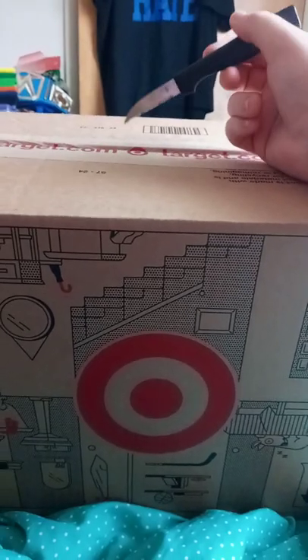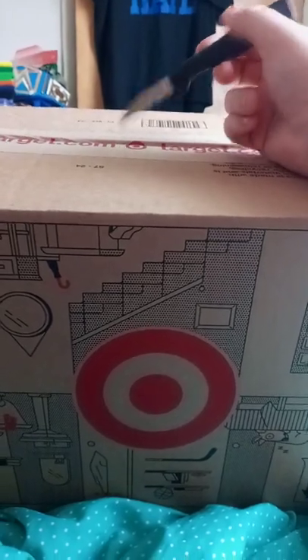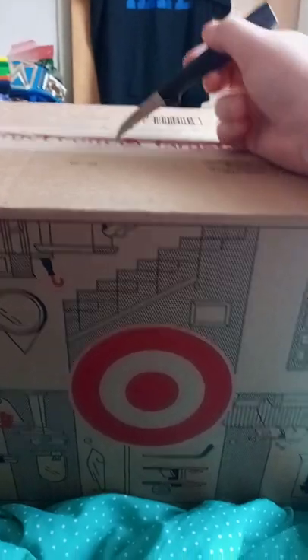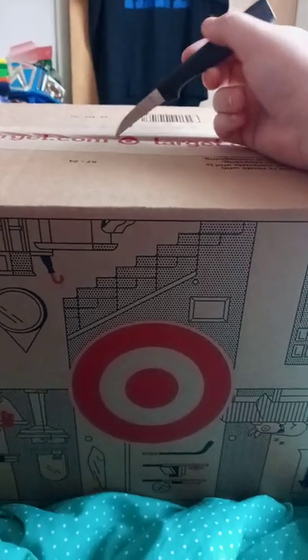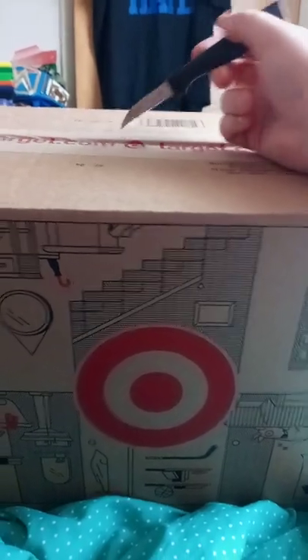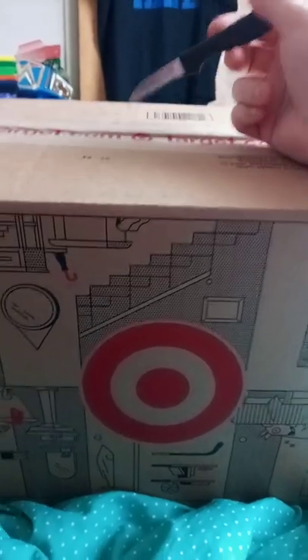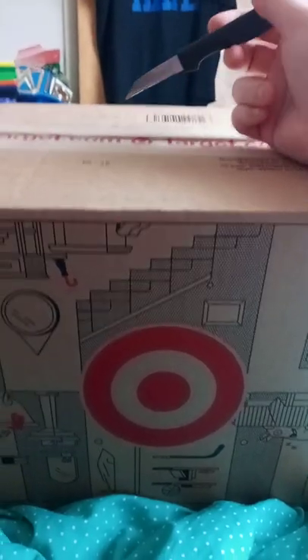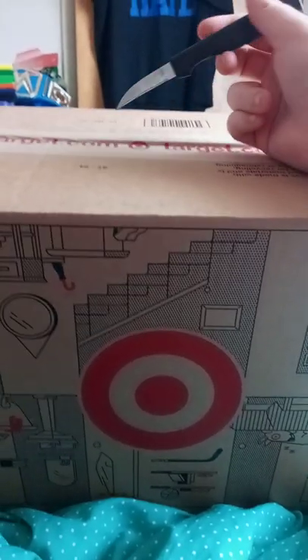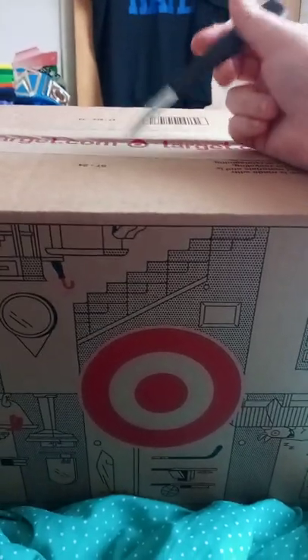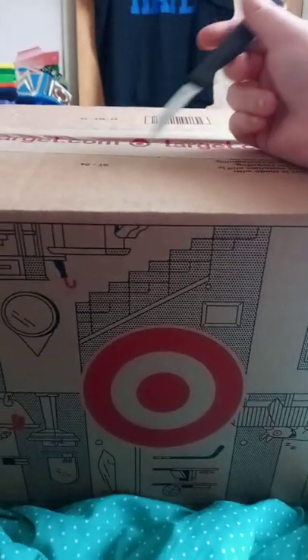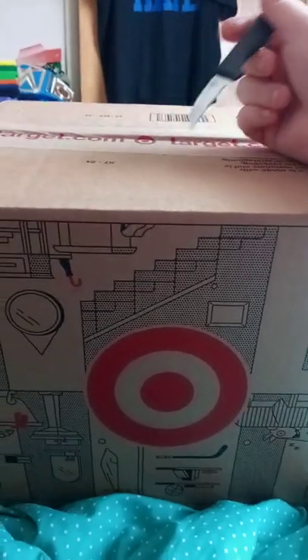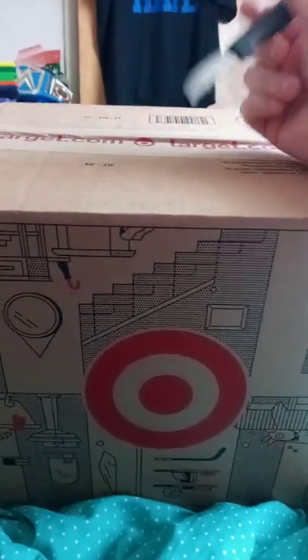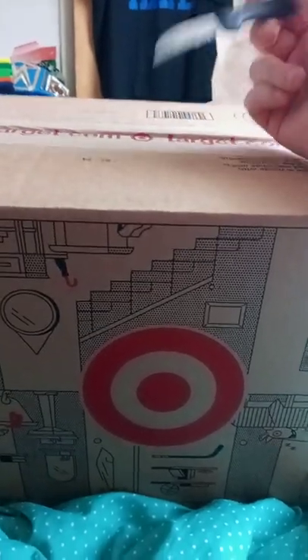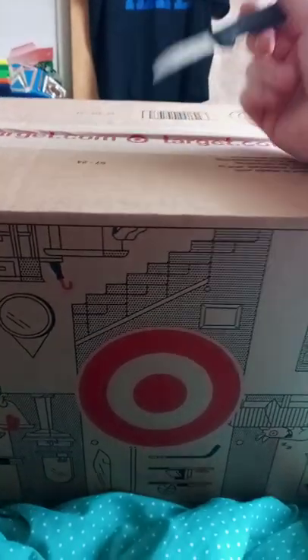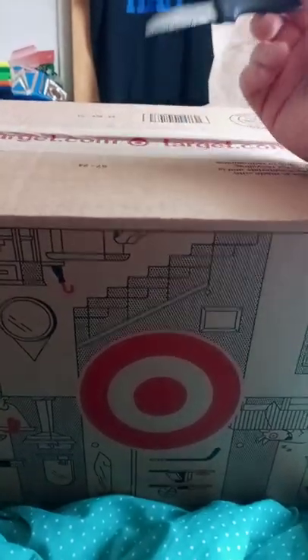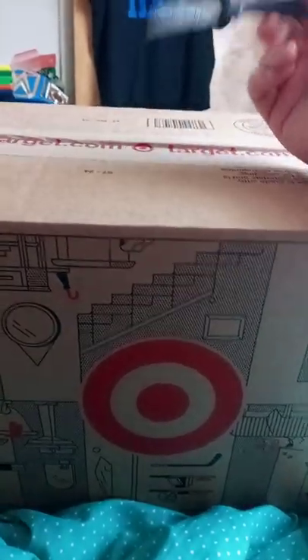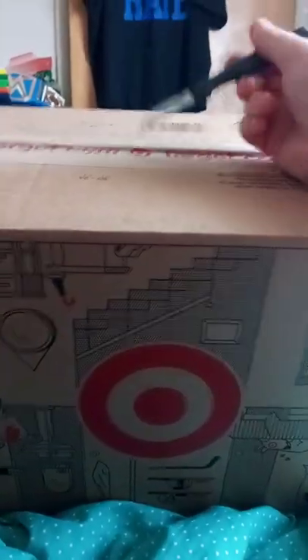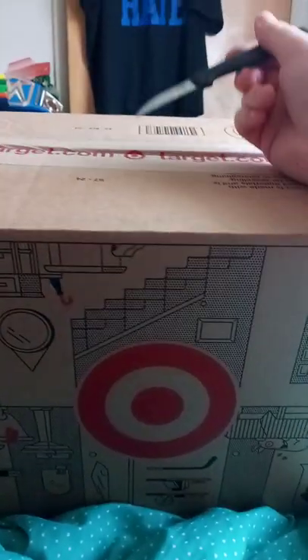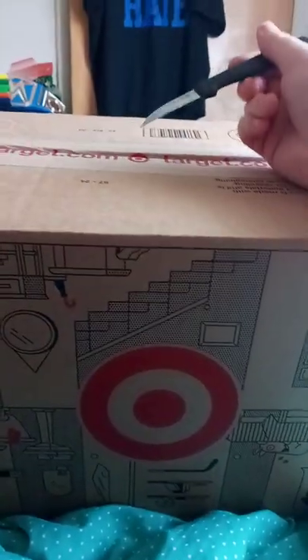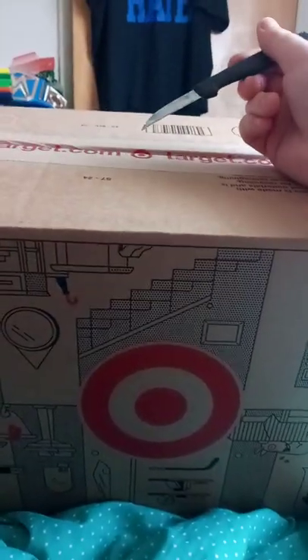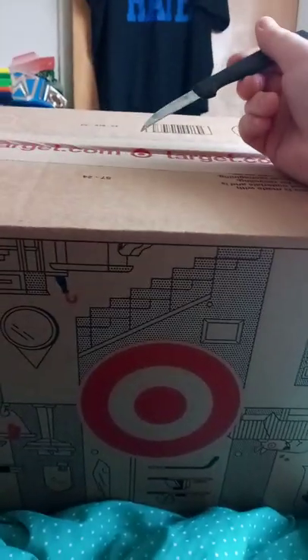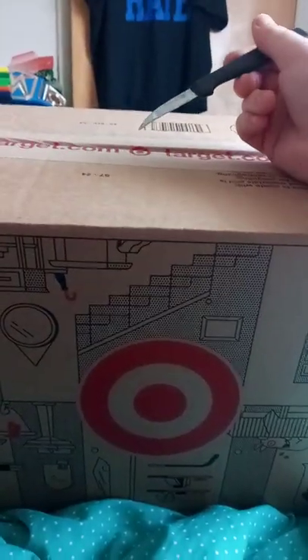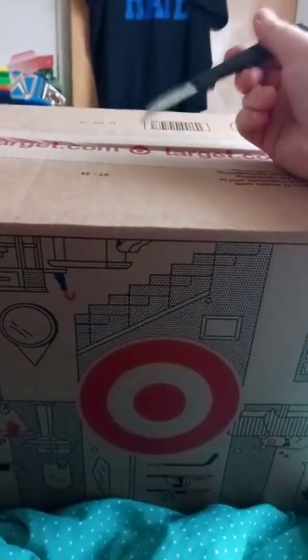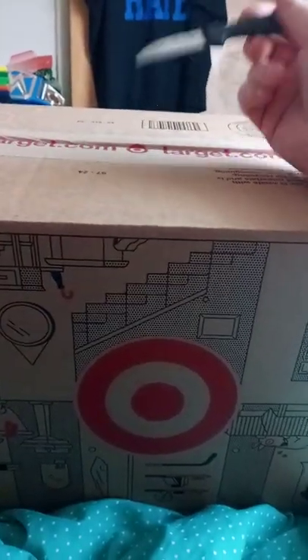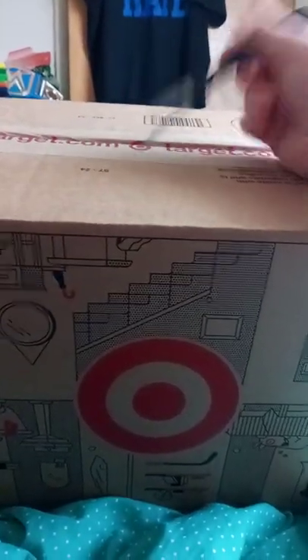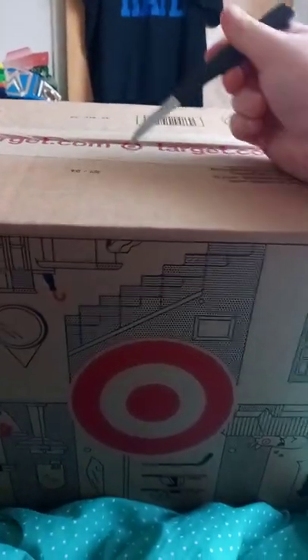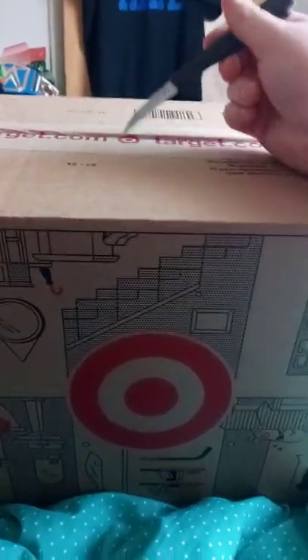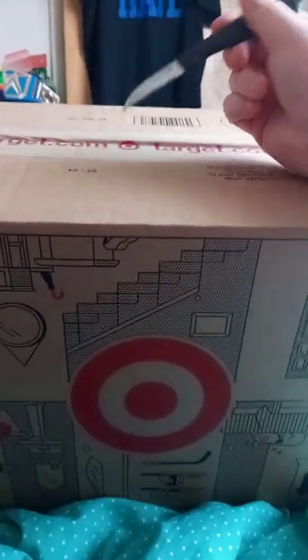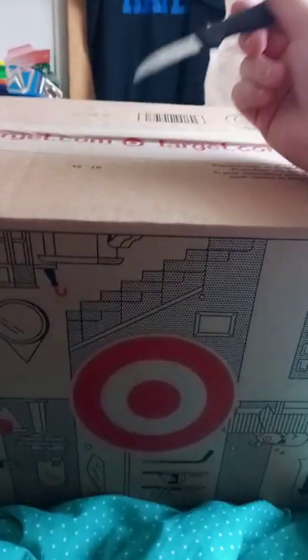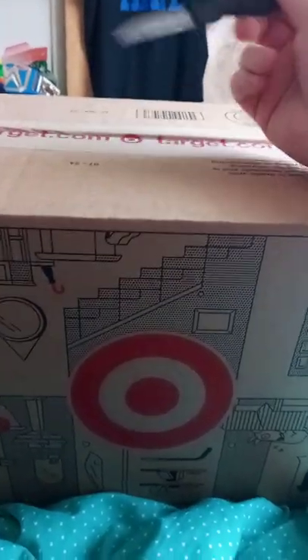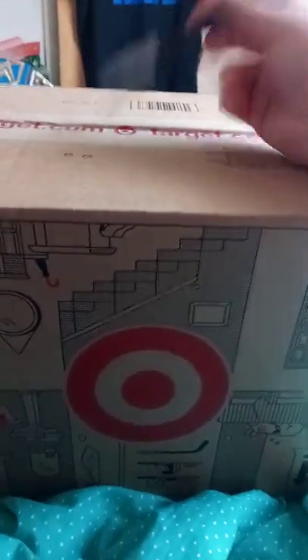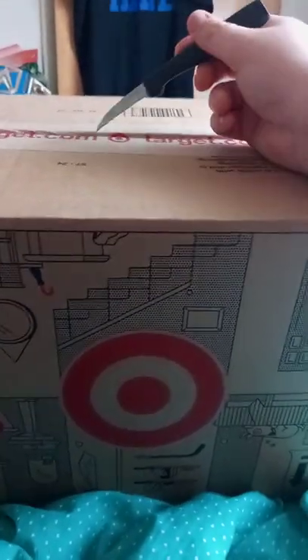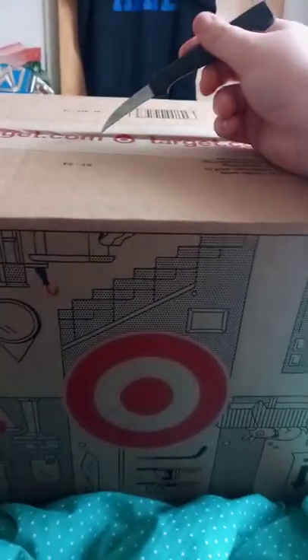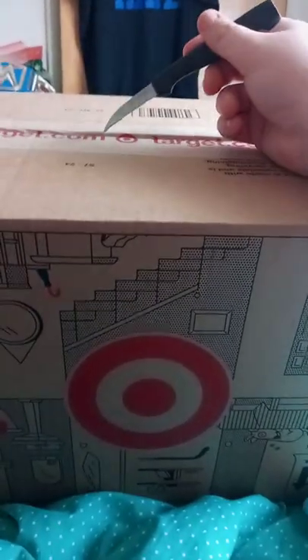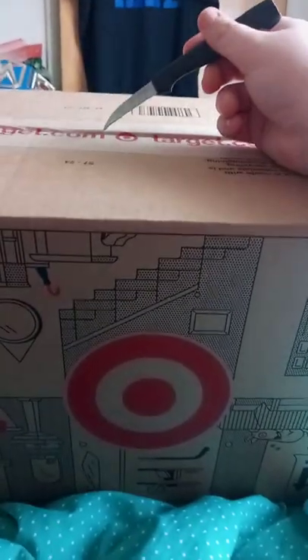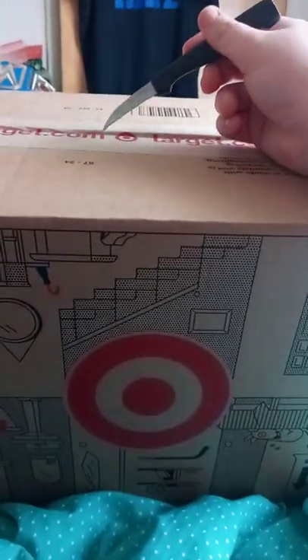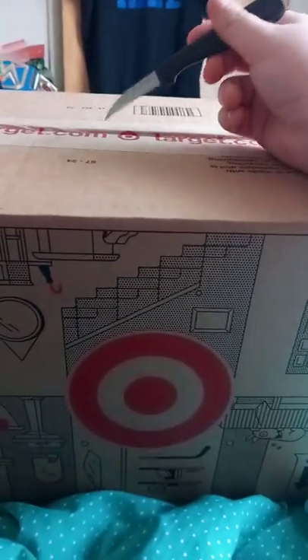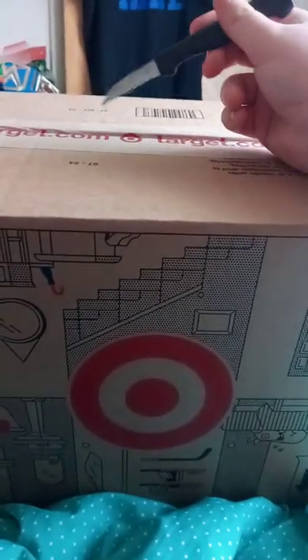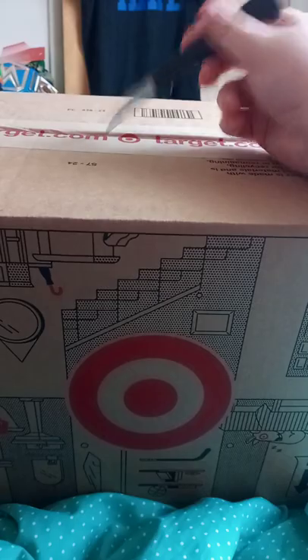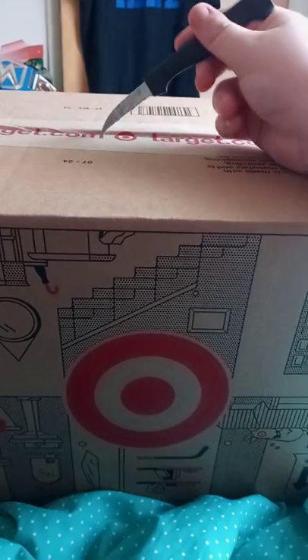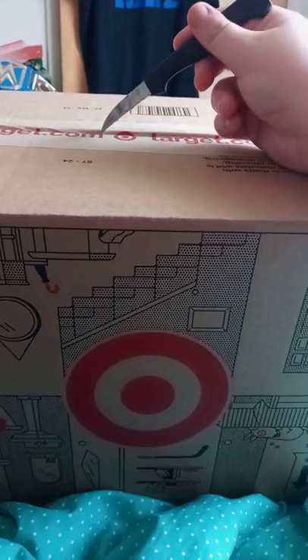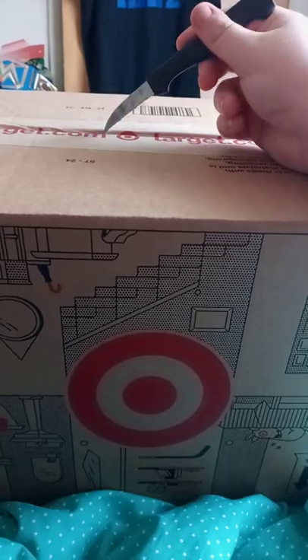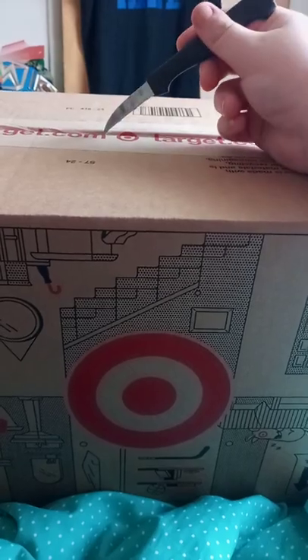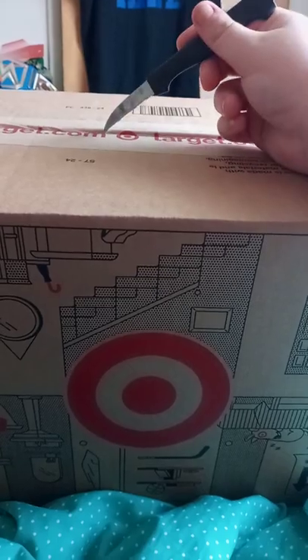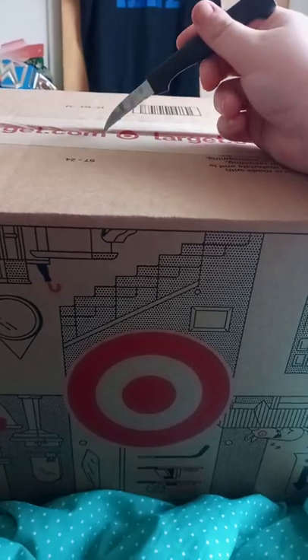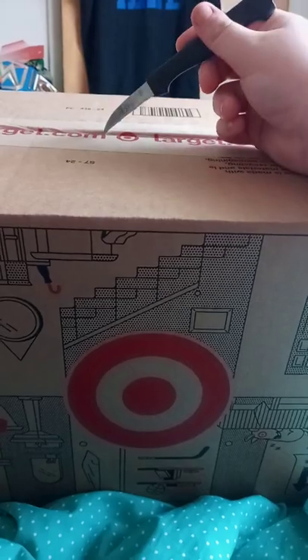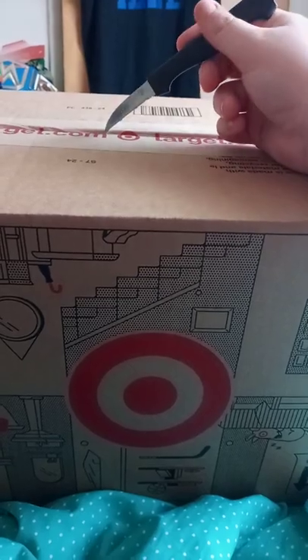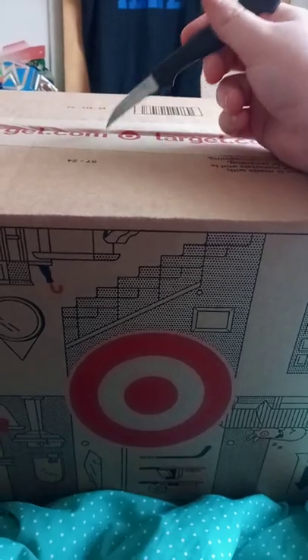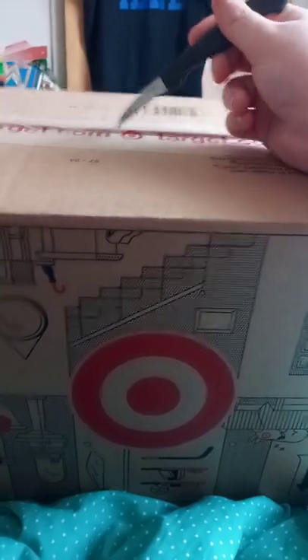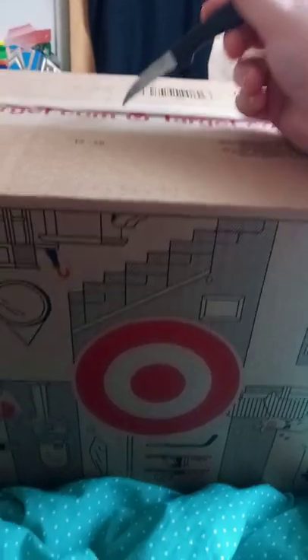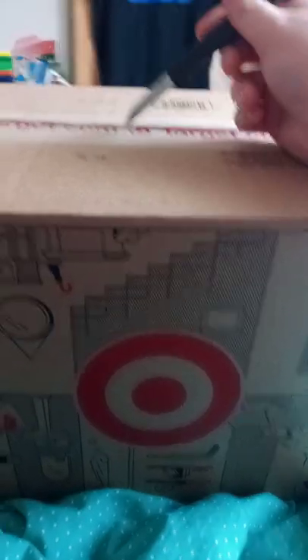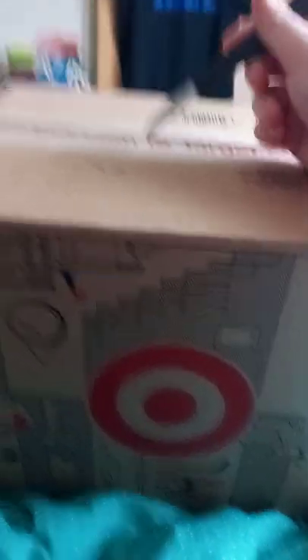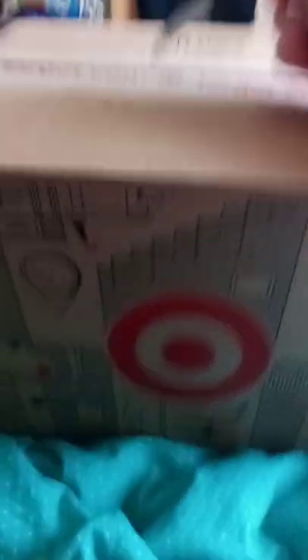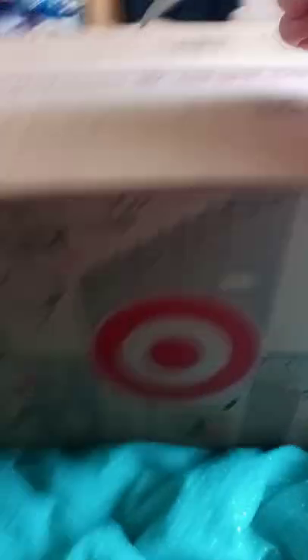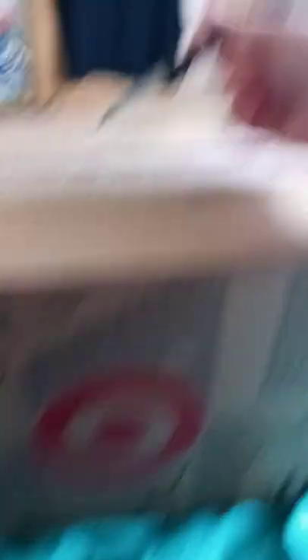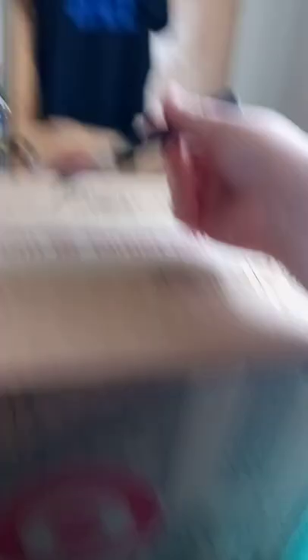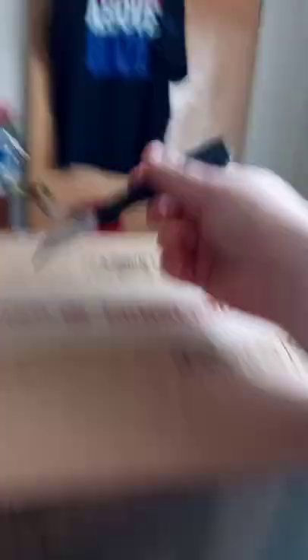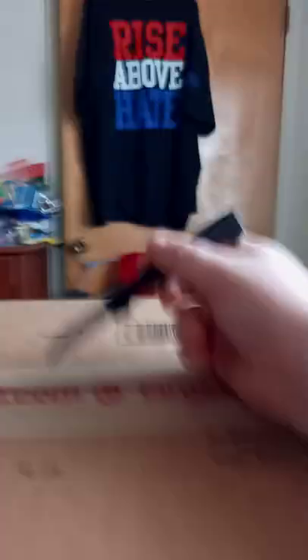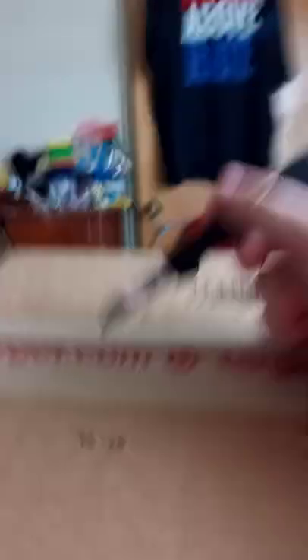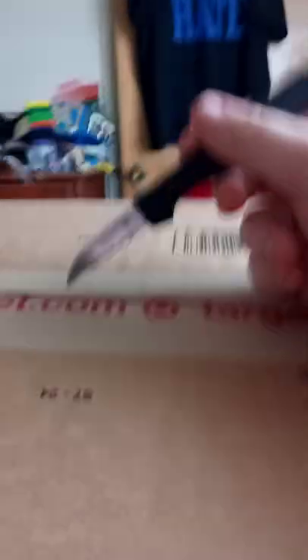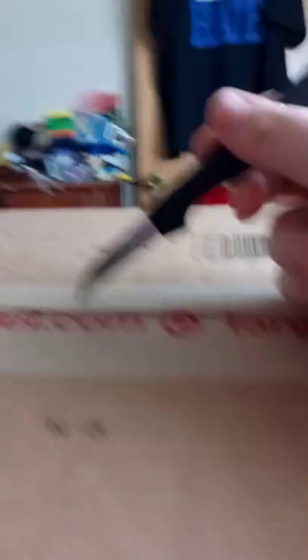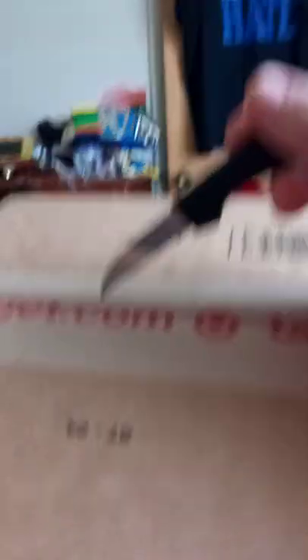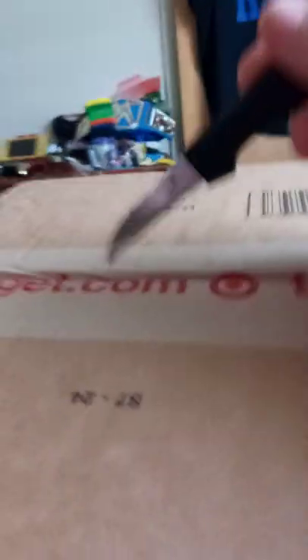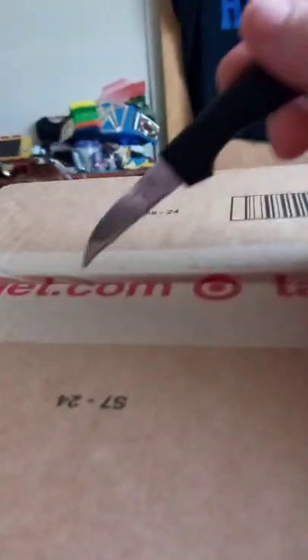Hey guys, I'm back with another unboxing. Pretty excited about this one. Here we go.